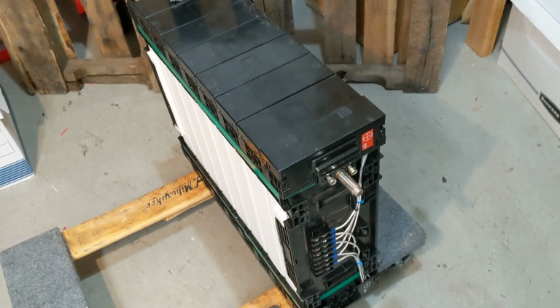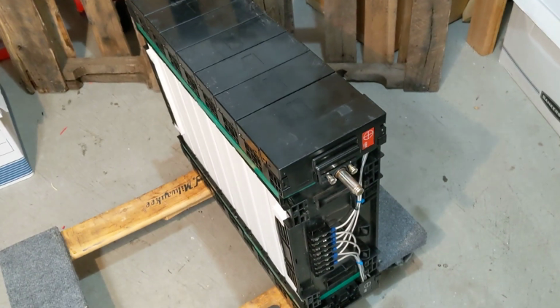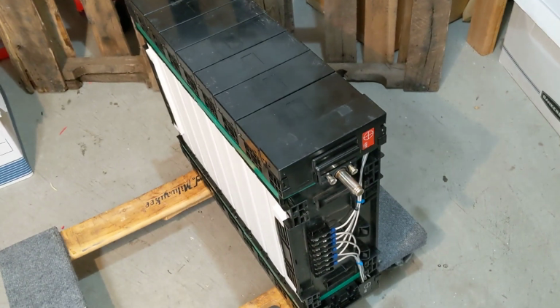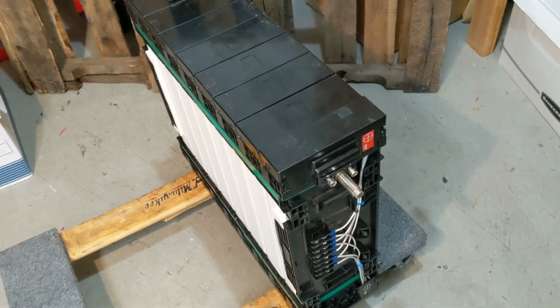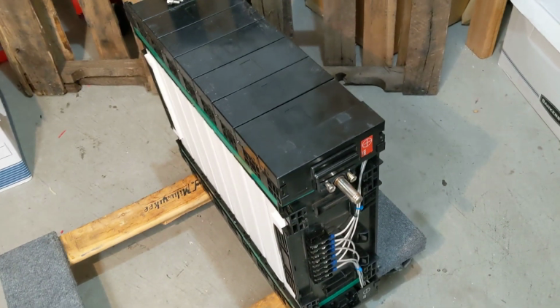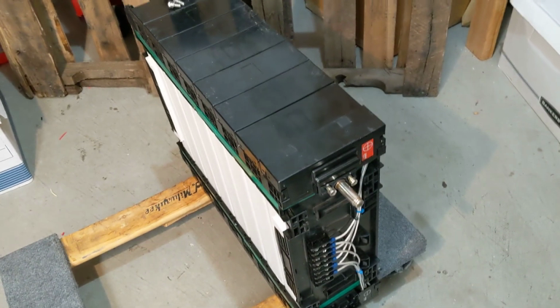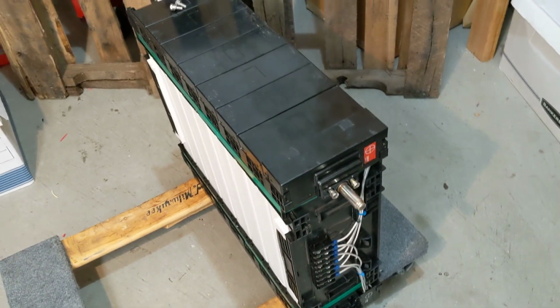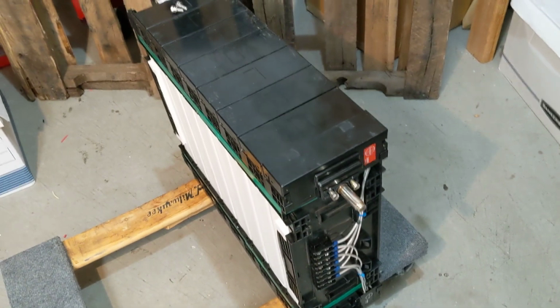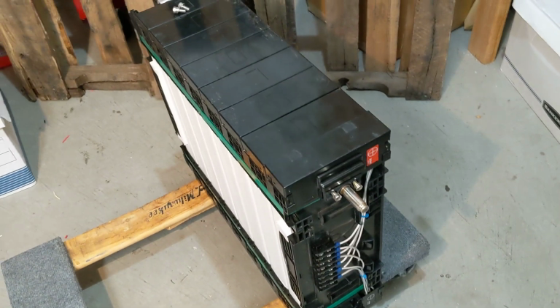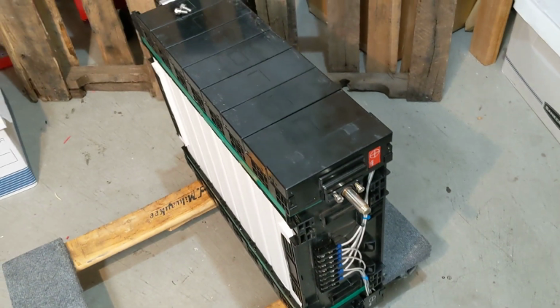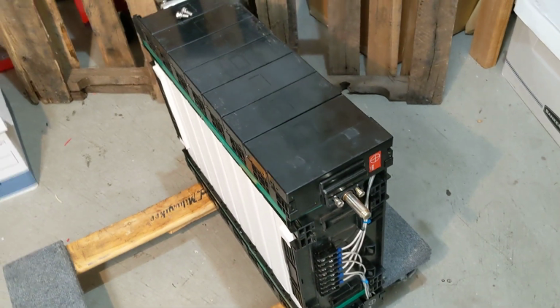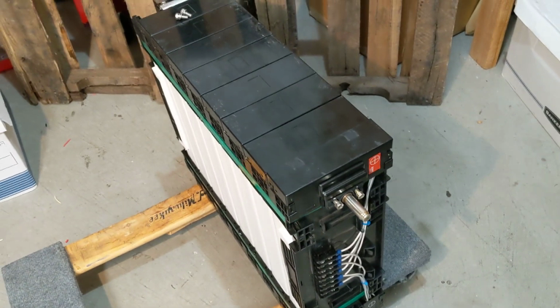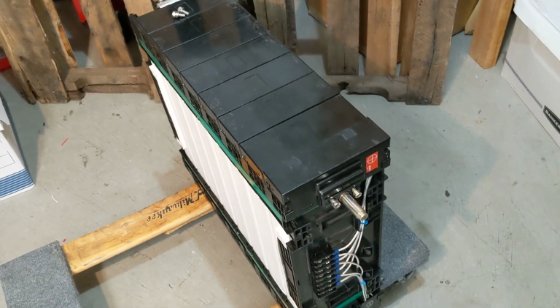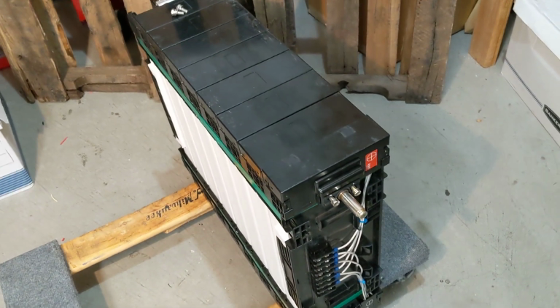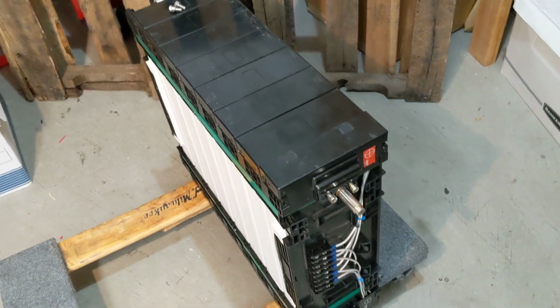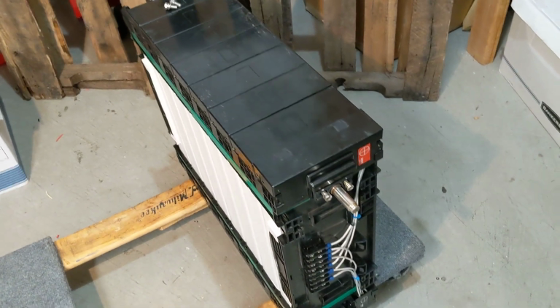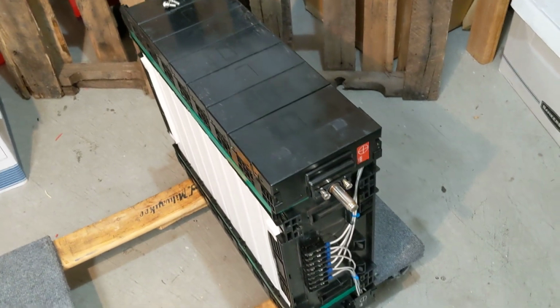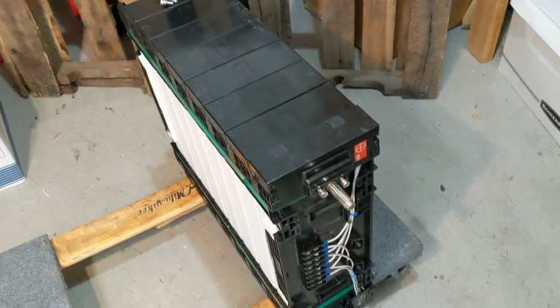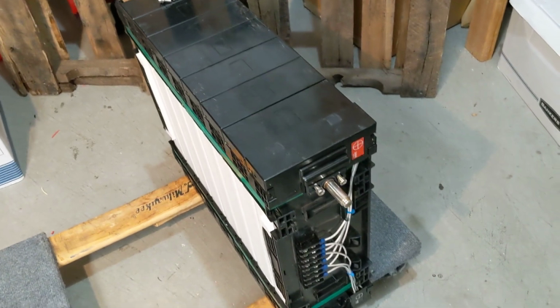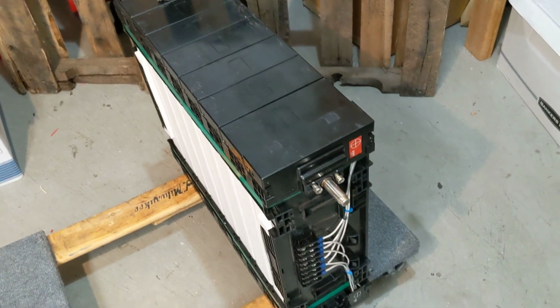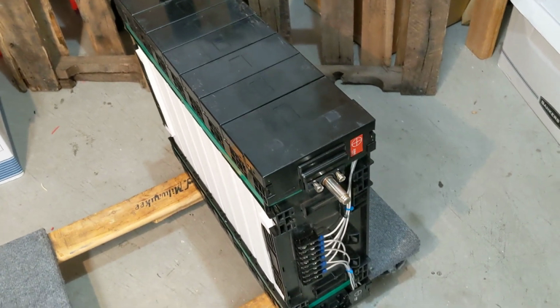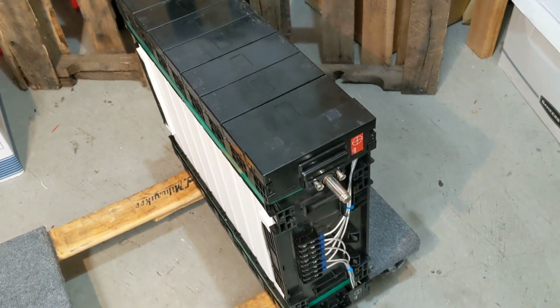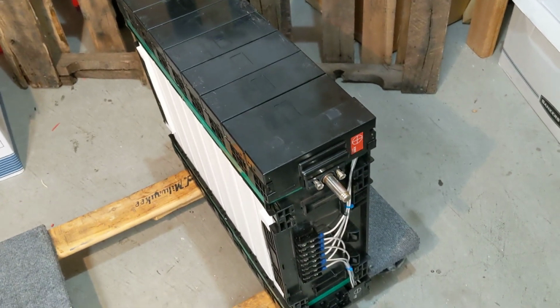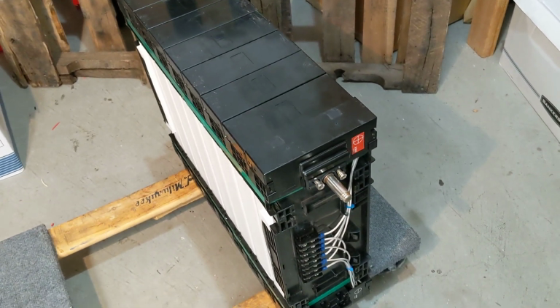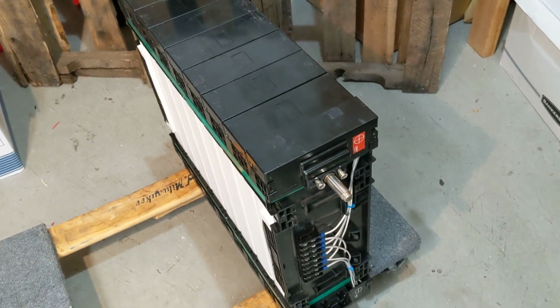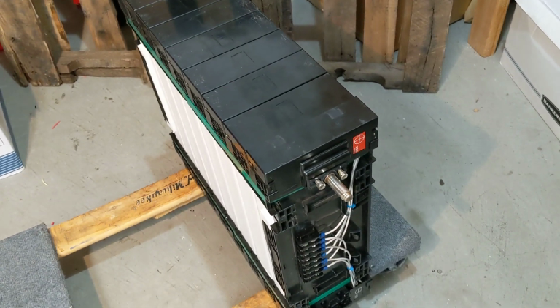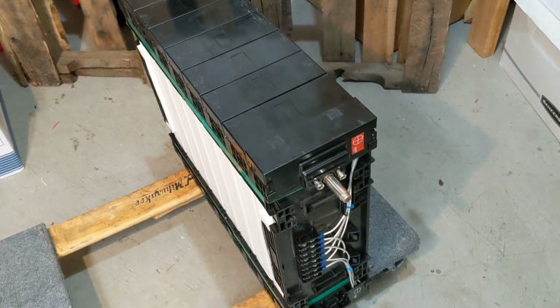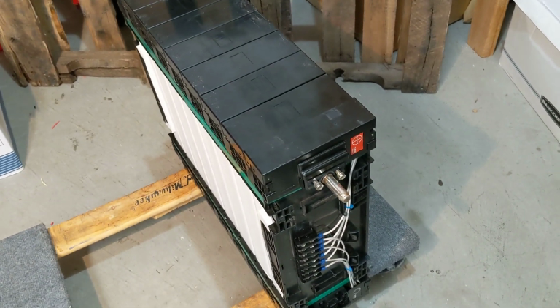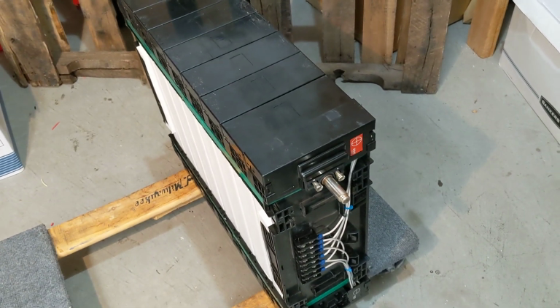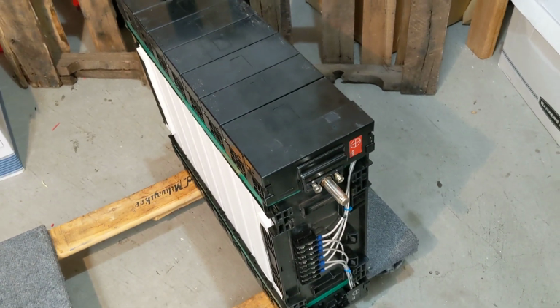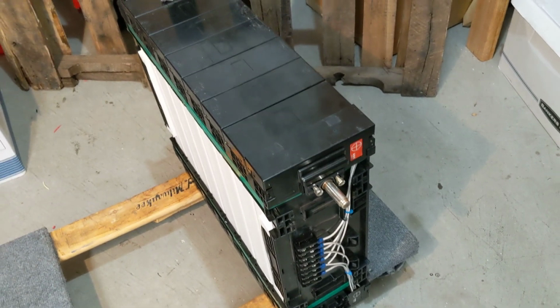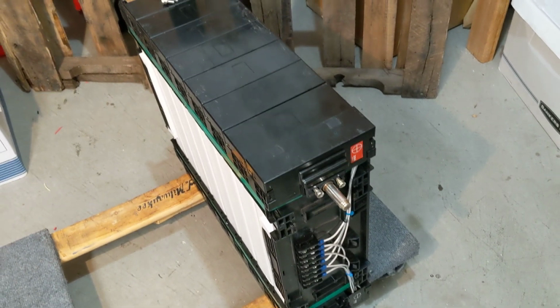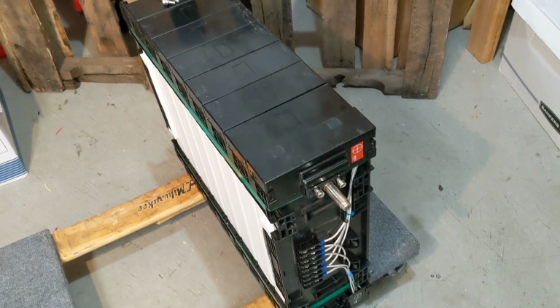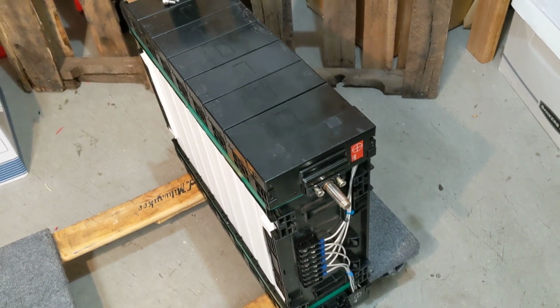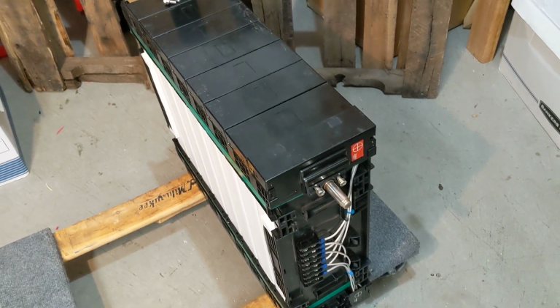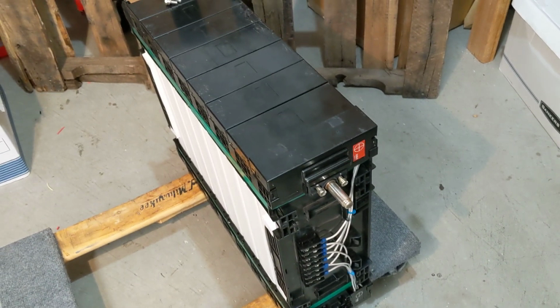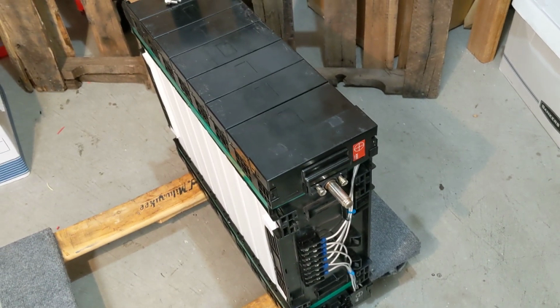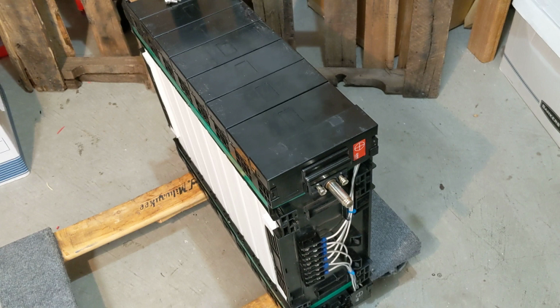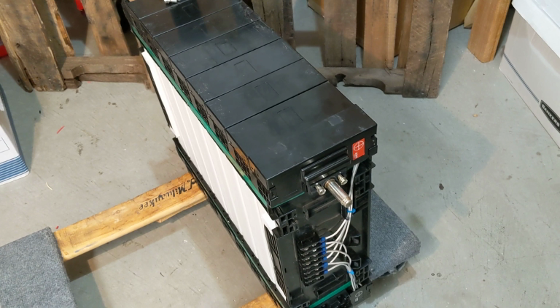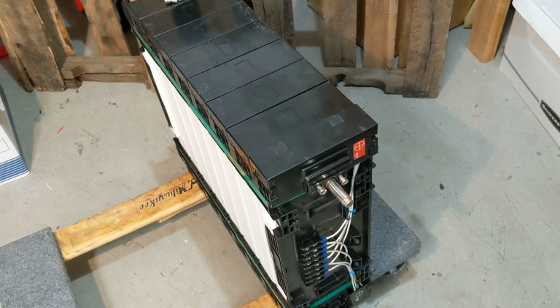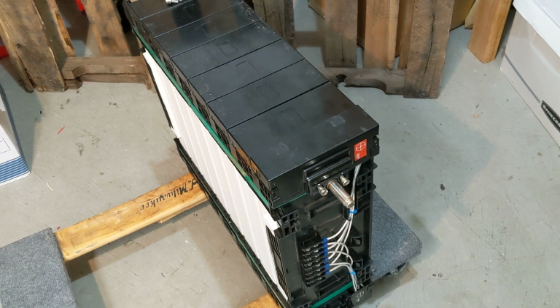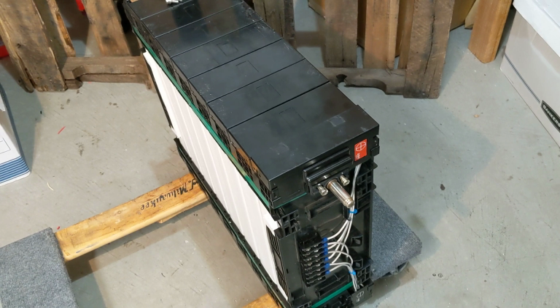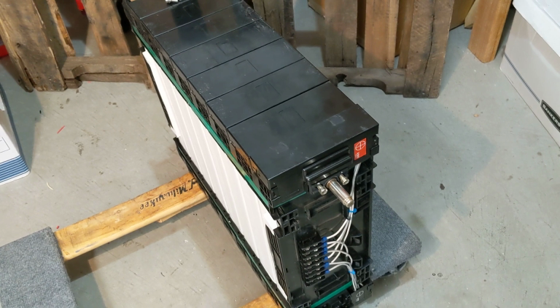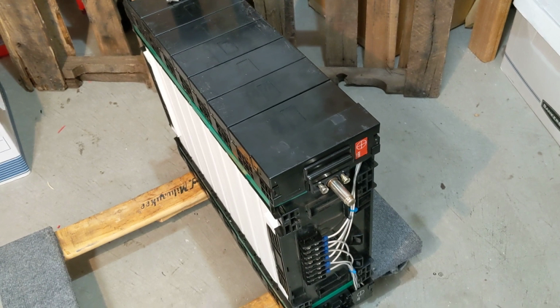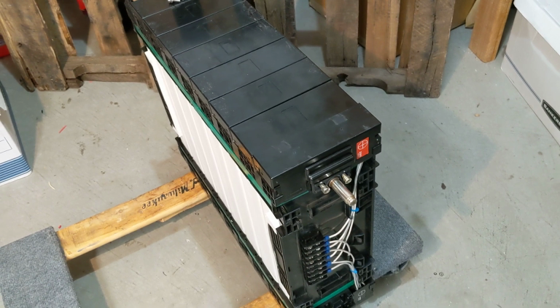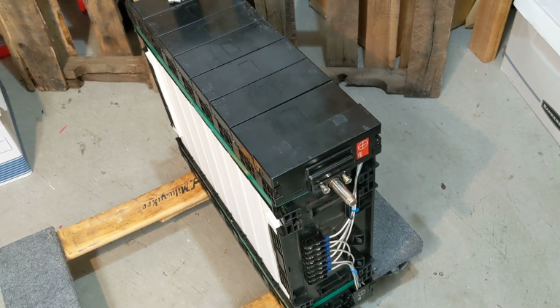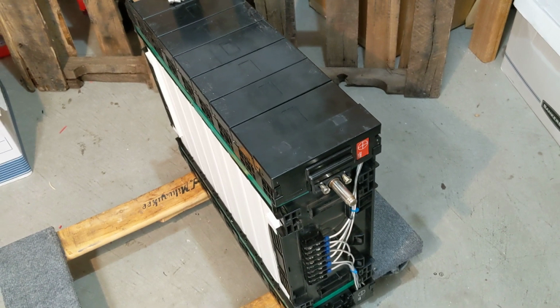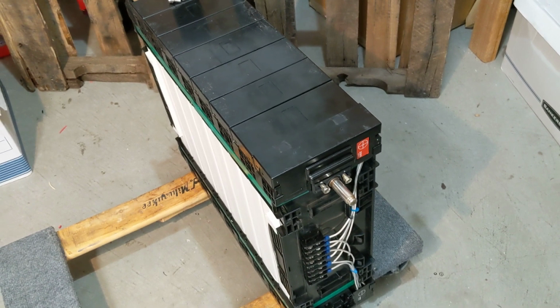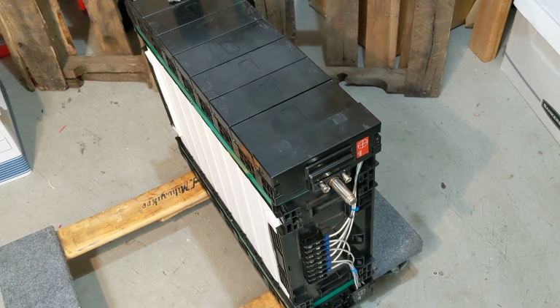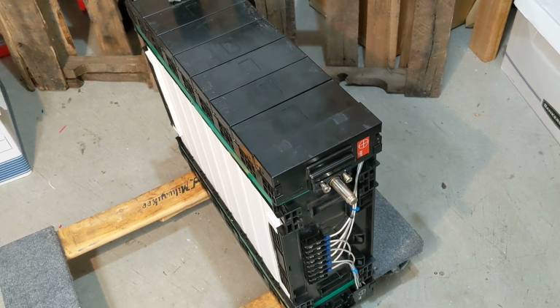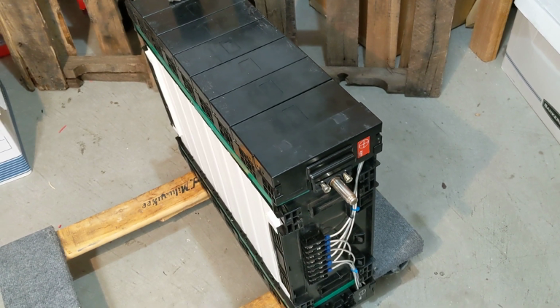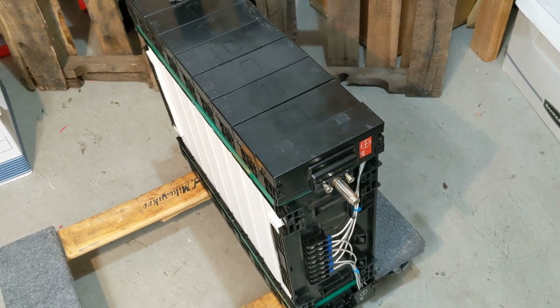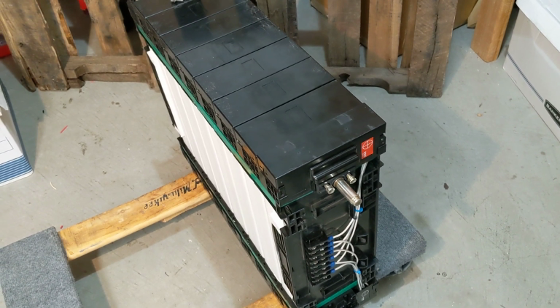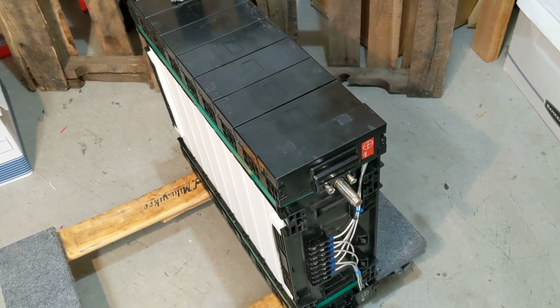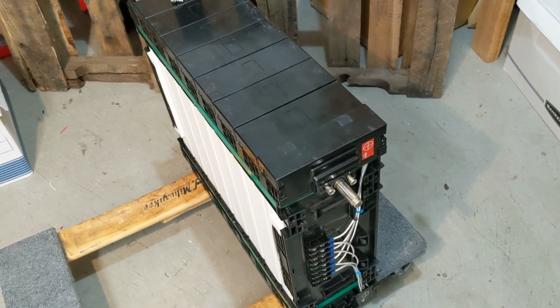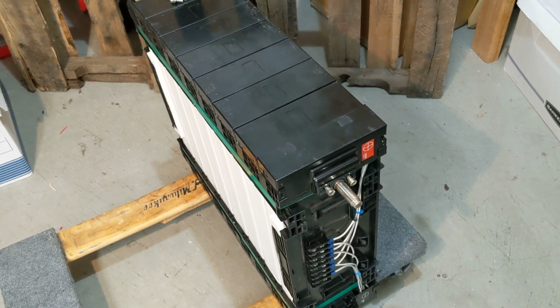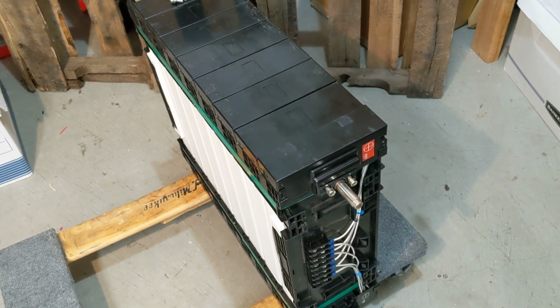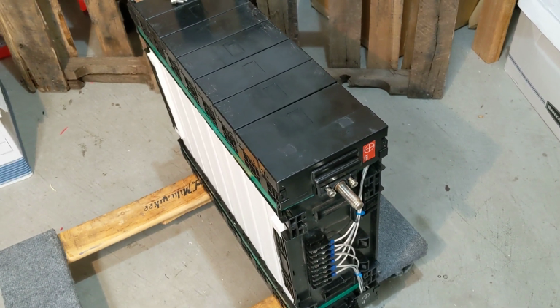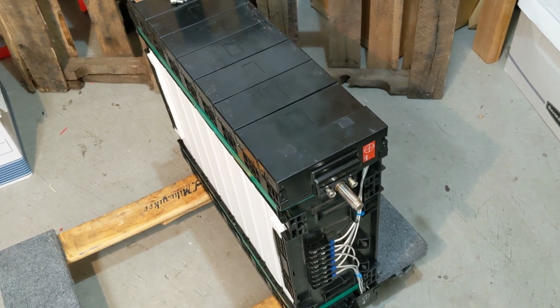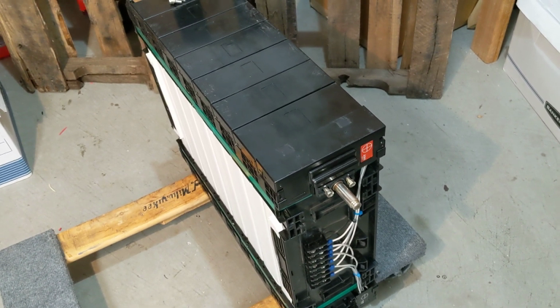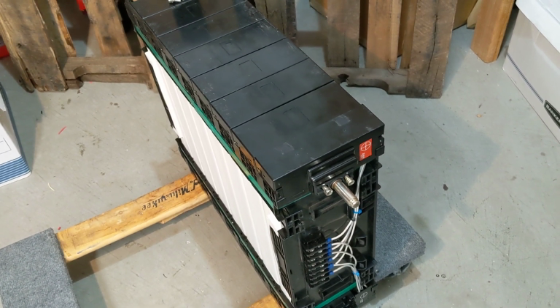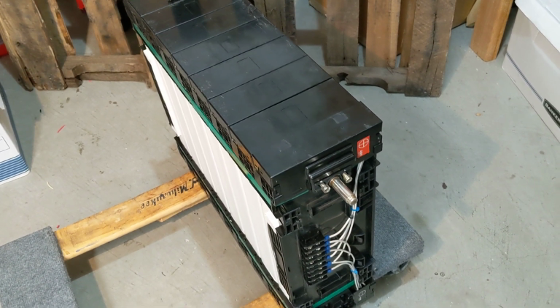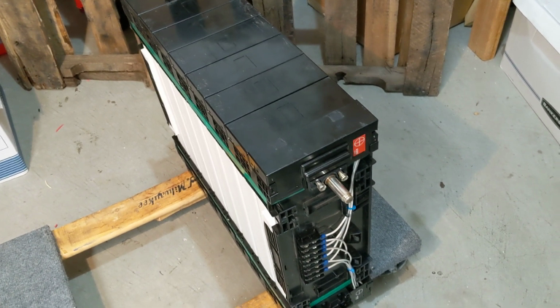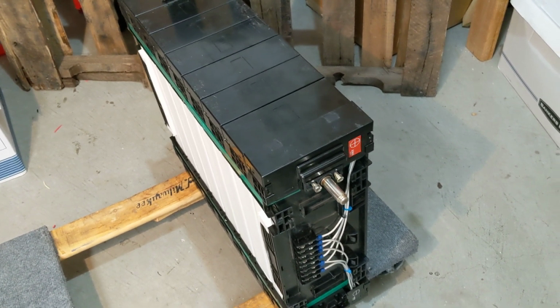Hey folks, if you've got a BYD battery like I have four of, then here's a couple tricks for you.